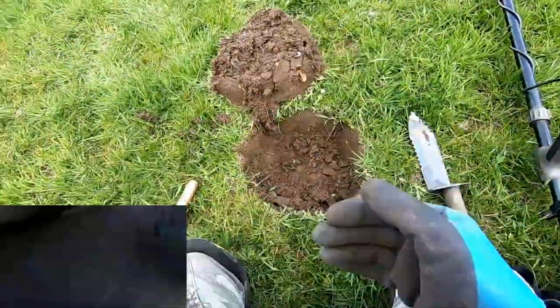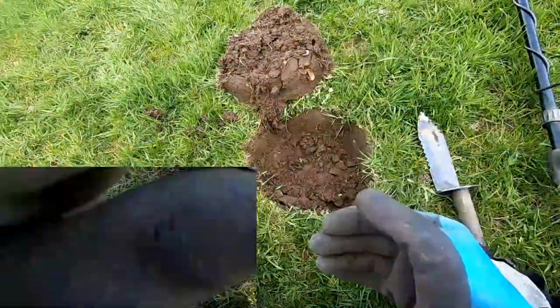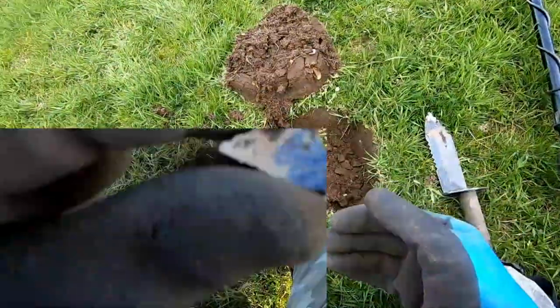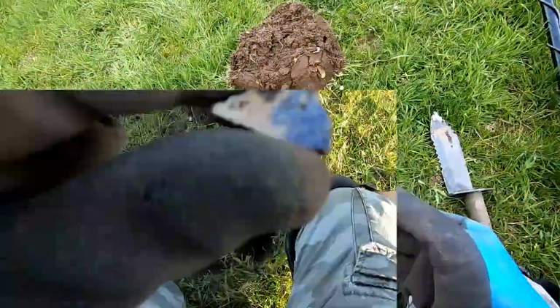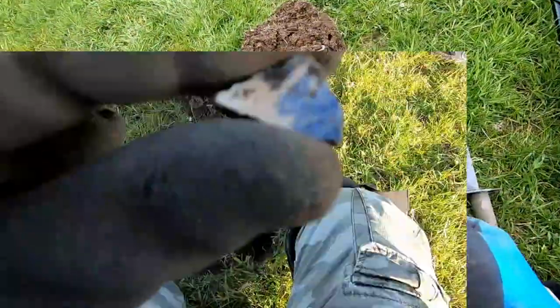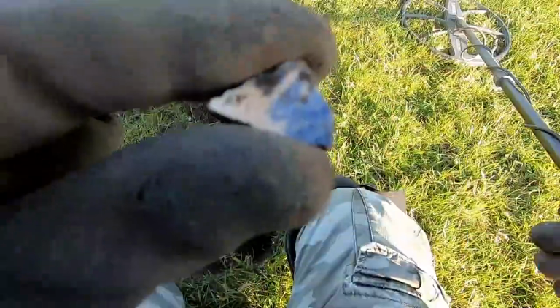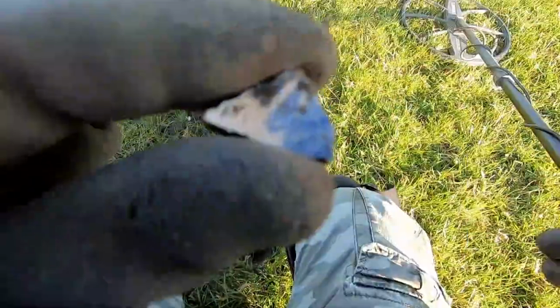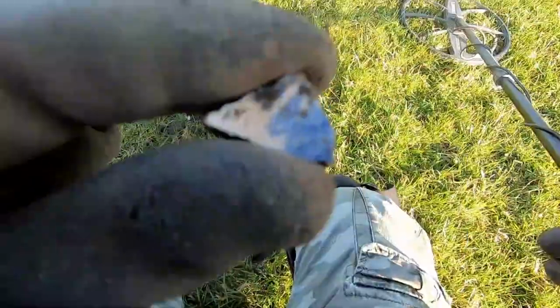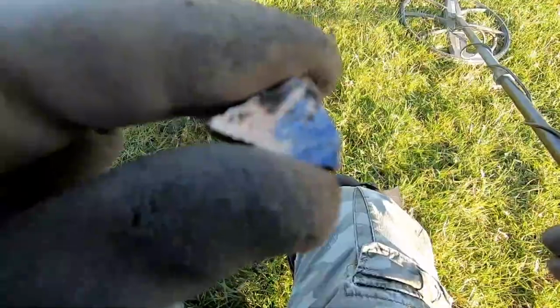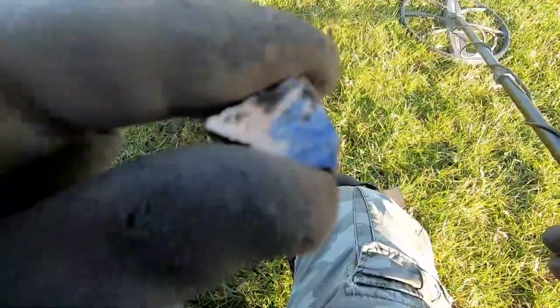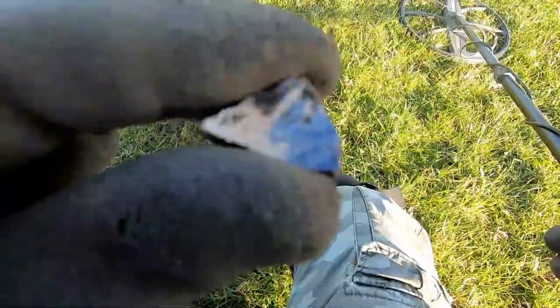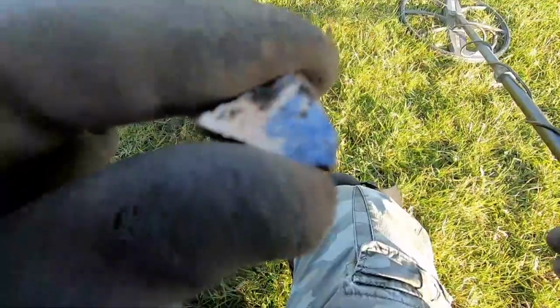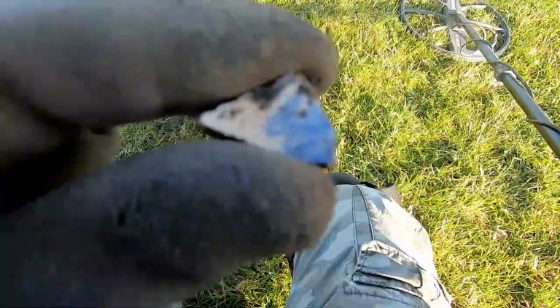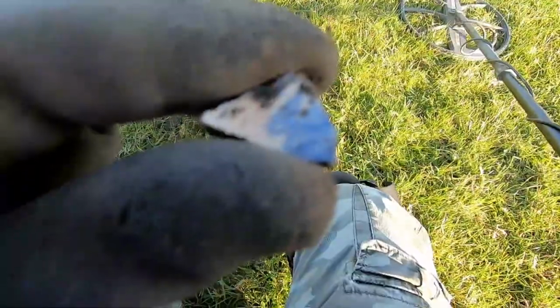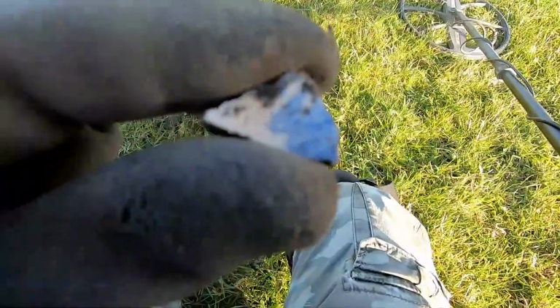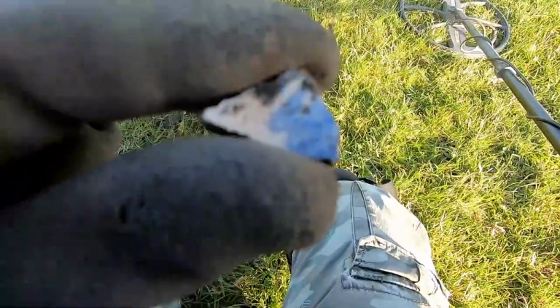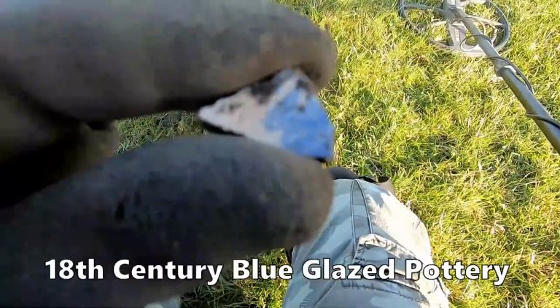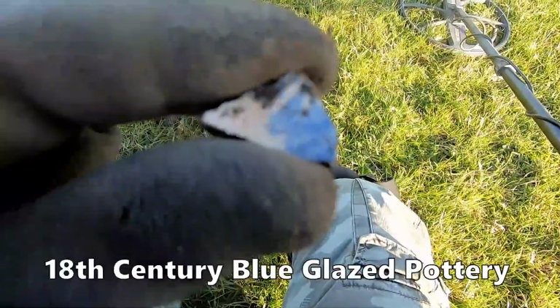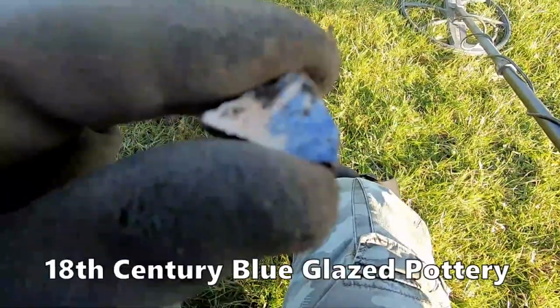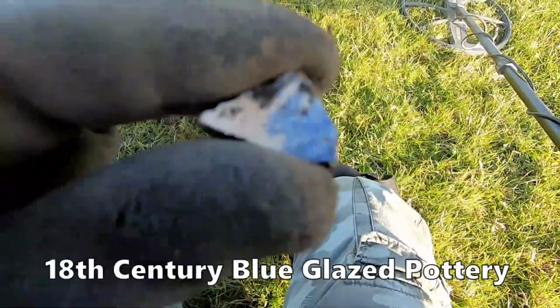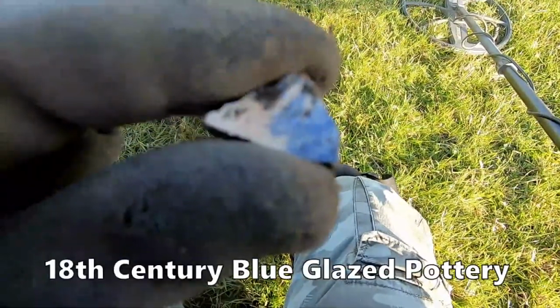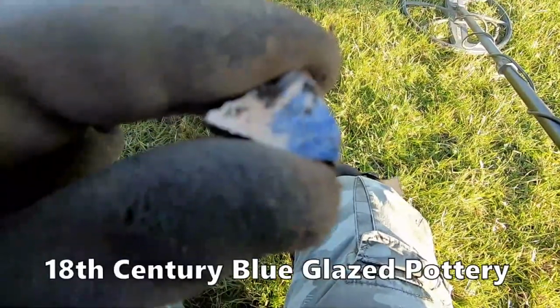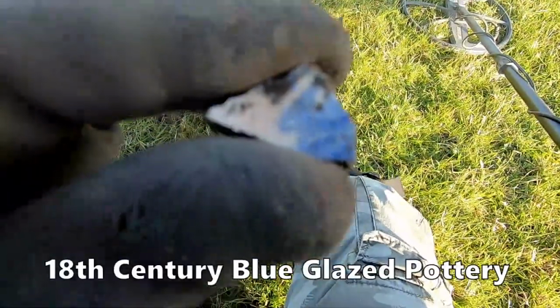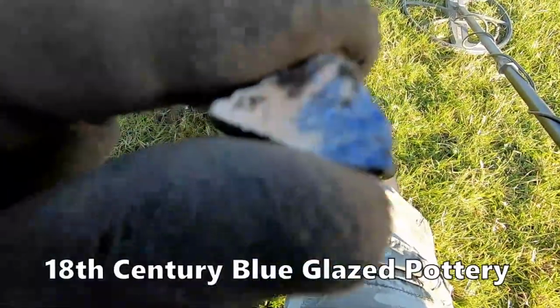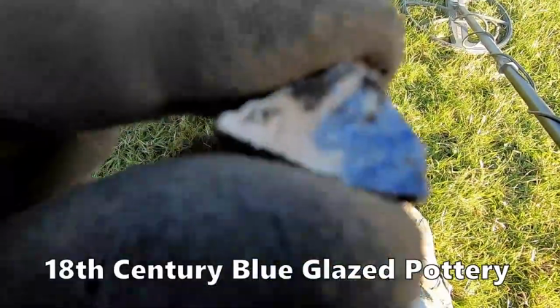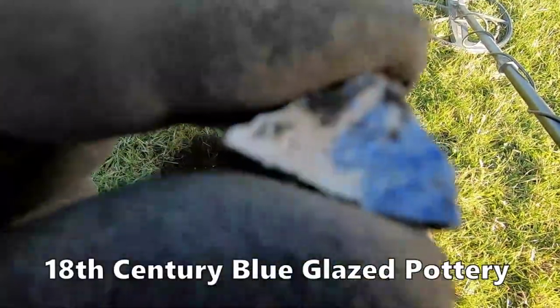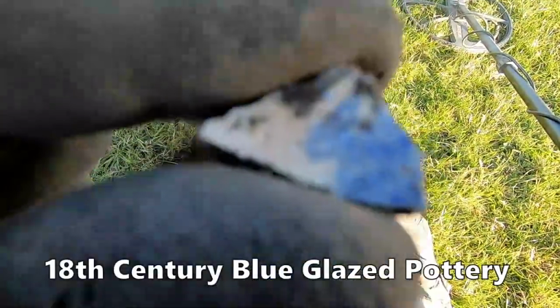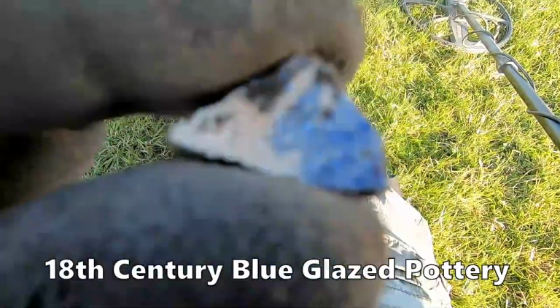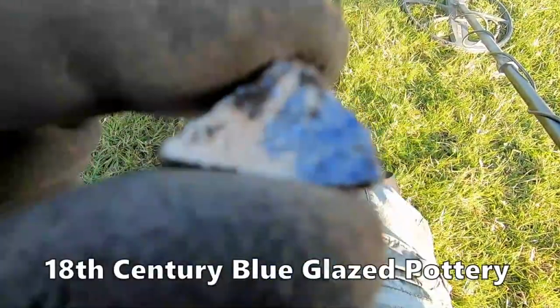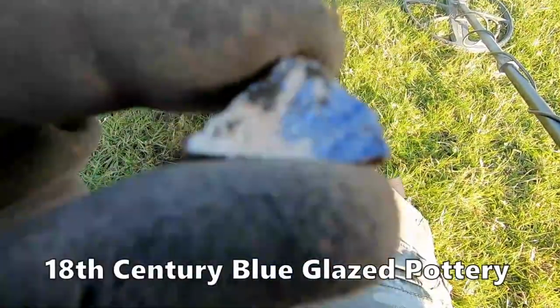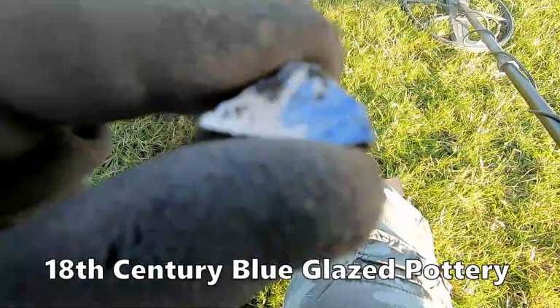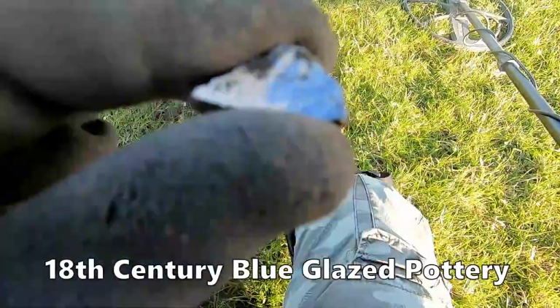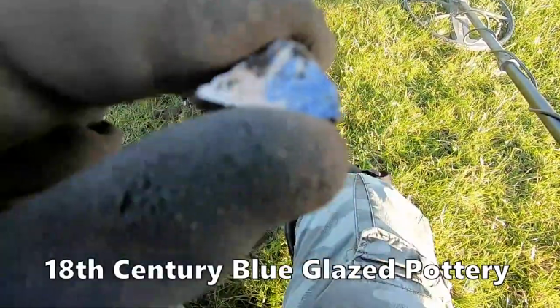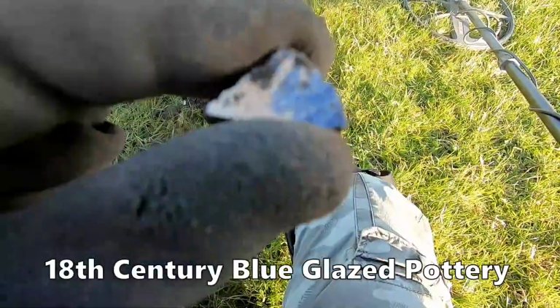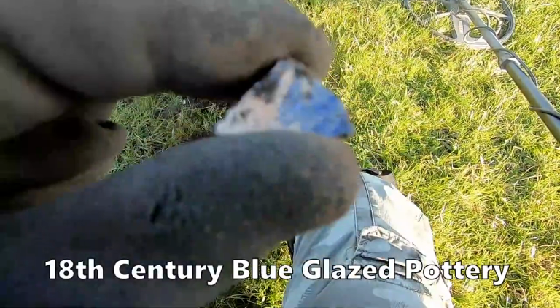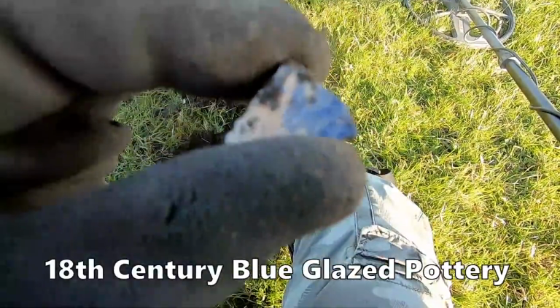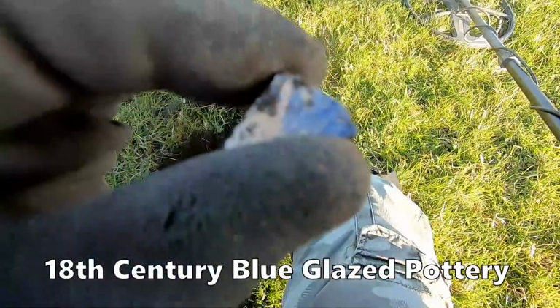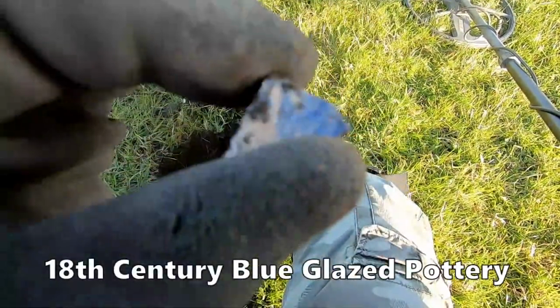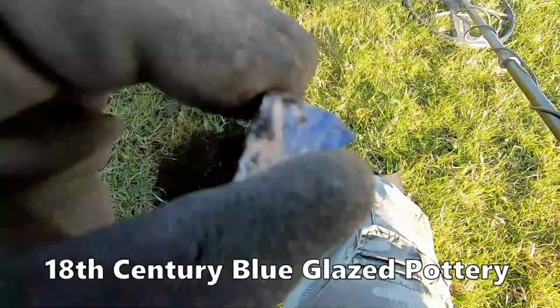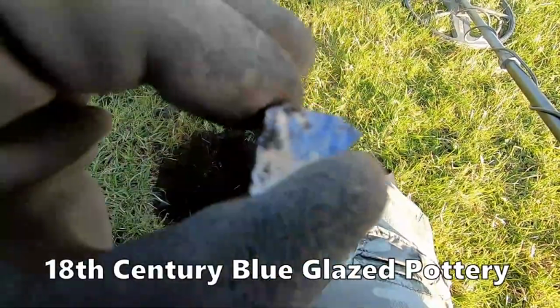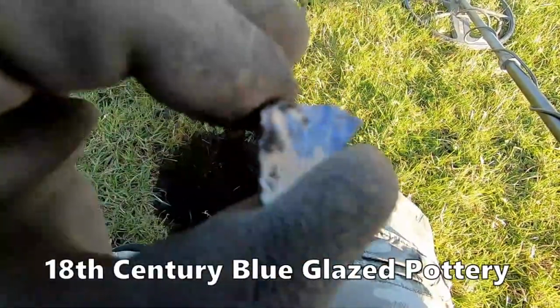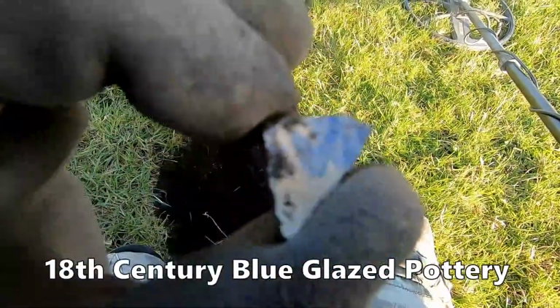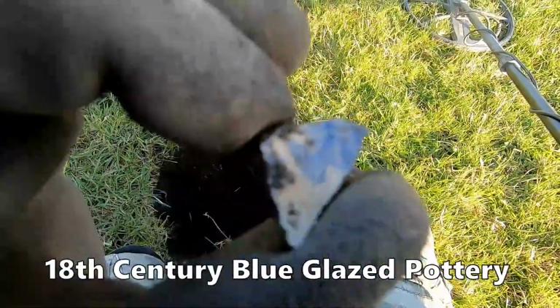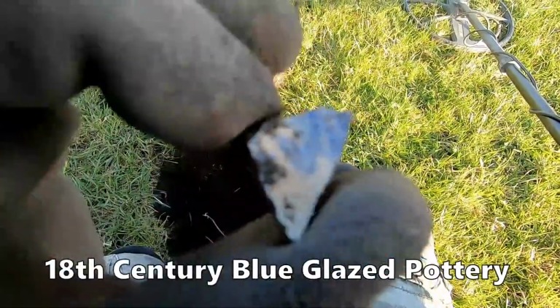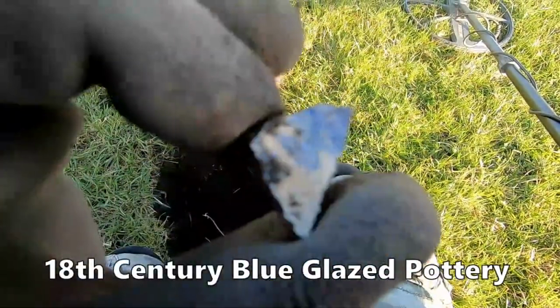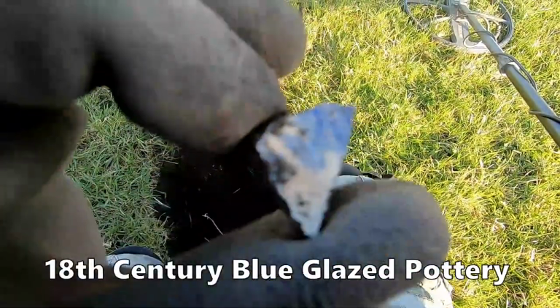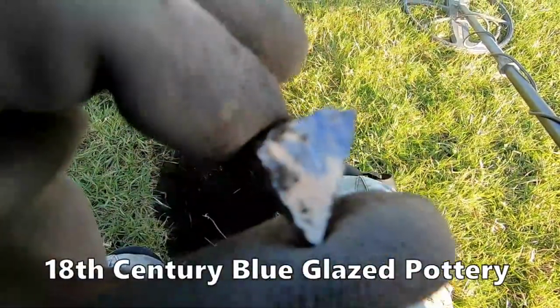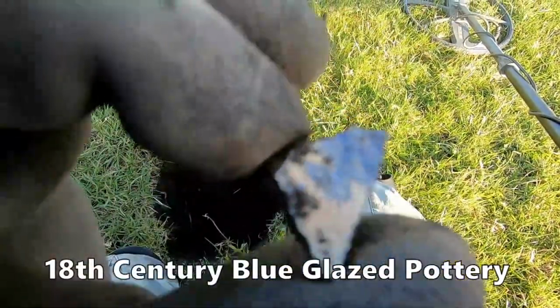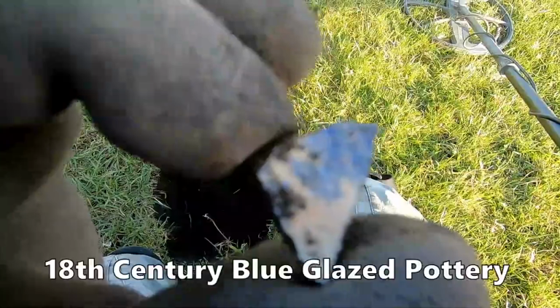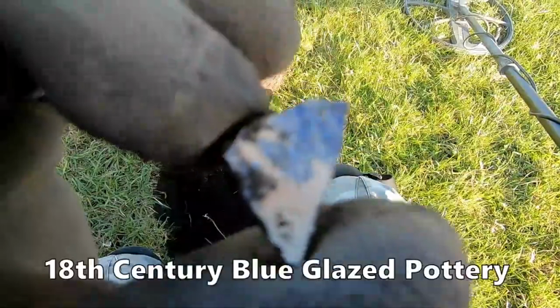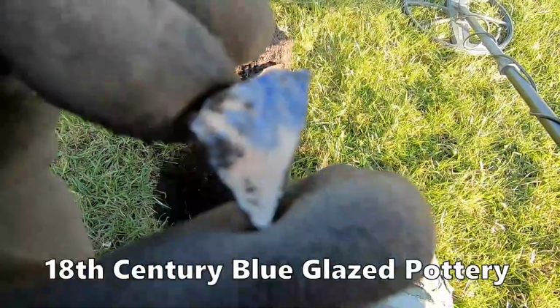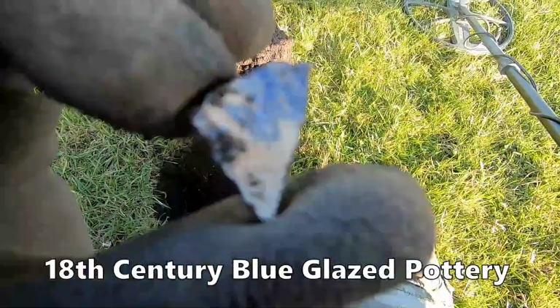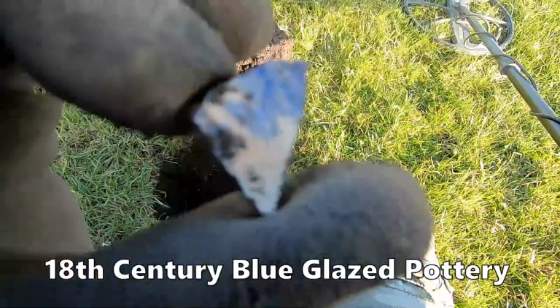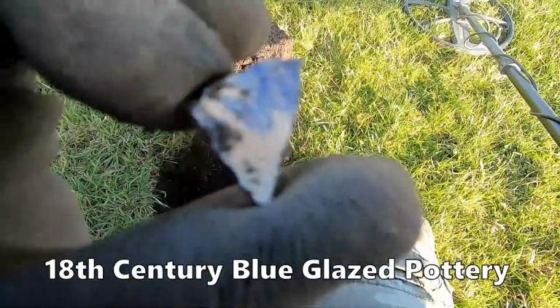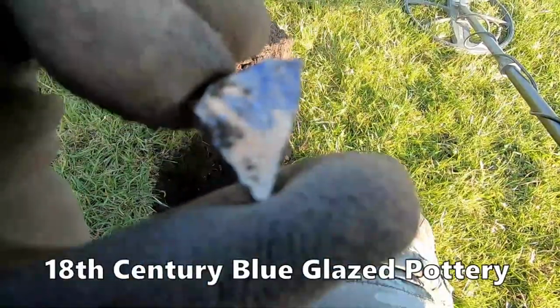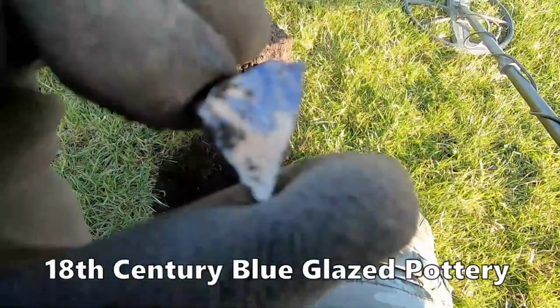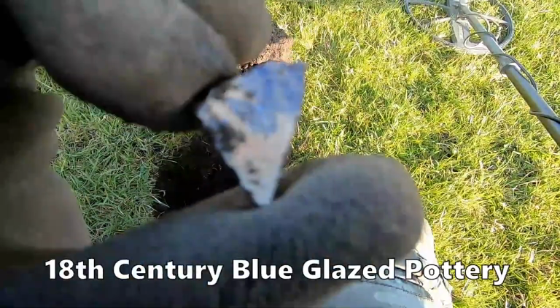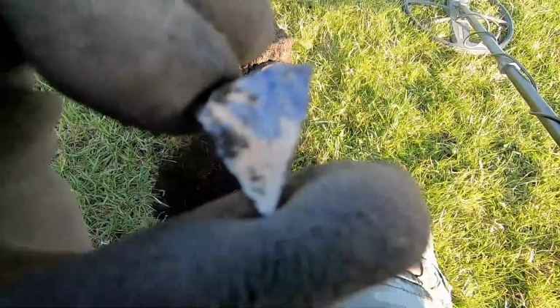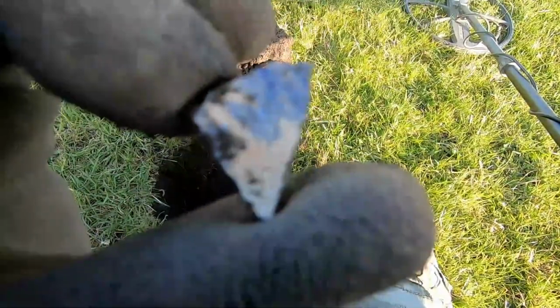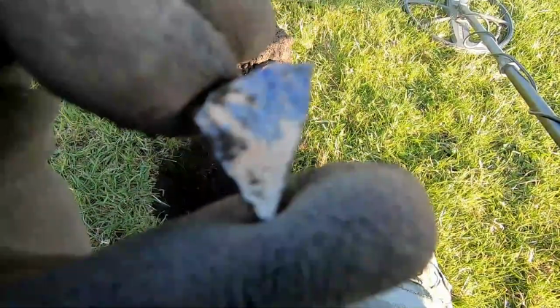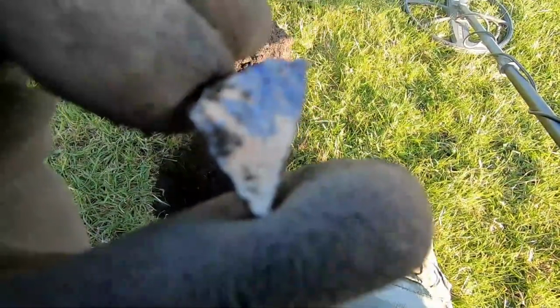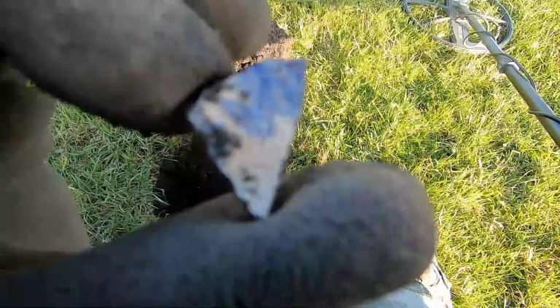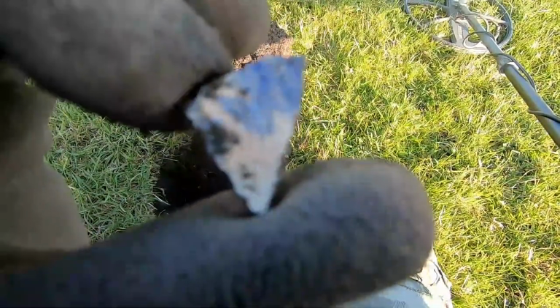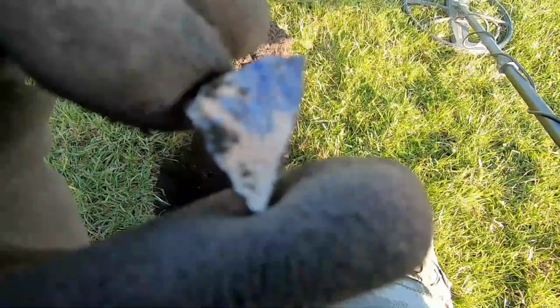A bit of pottery in this hole — this is 14. Wonder what this is. This is Victorian pottery, blue glazed.